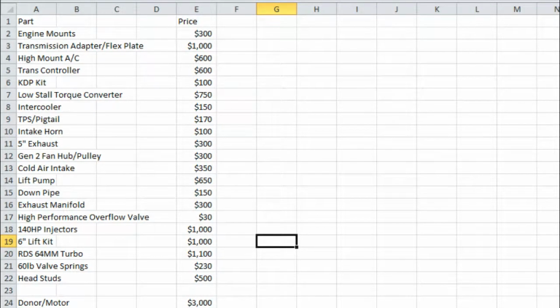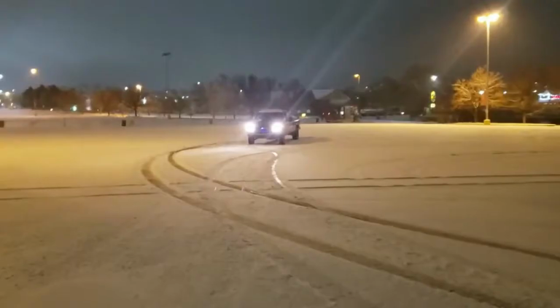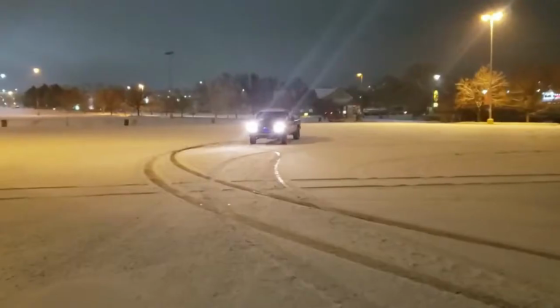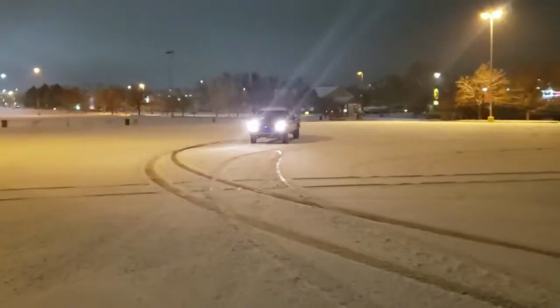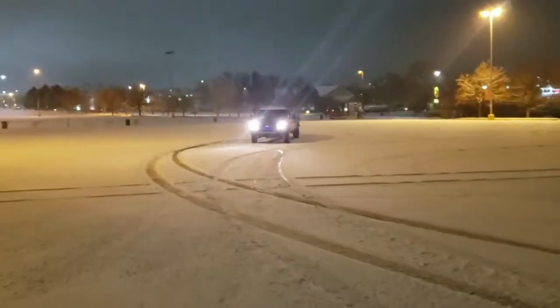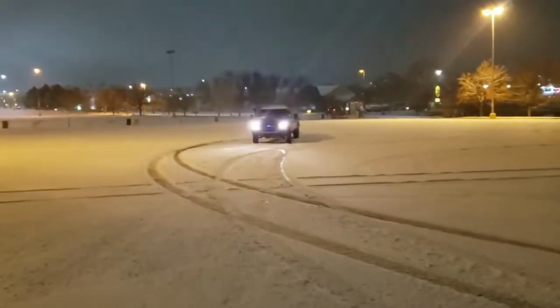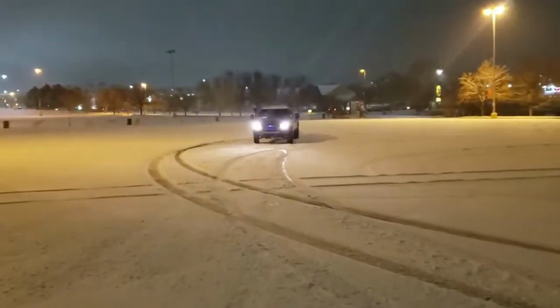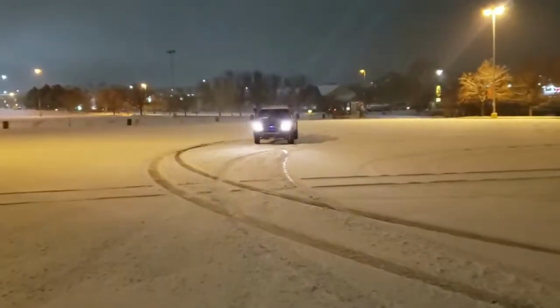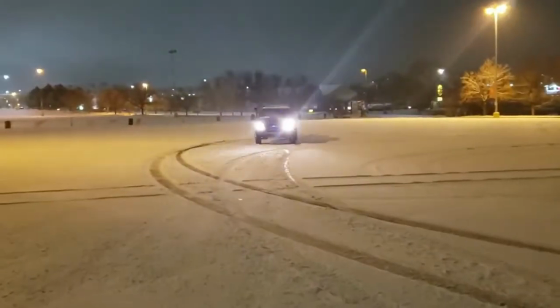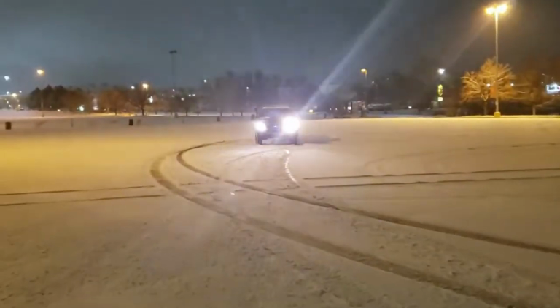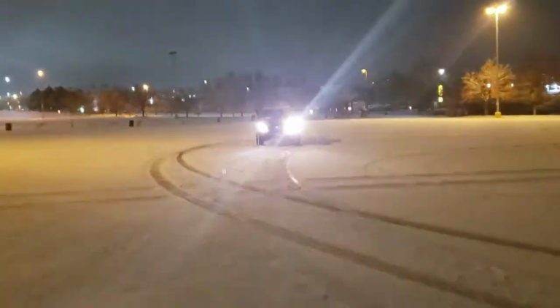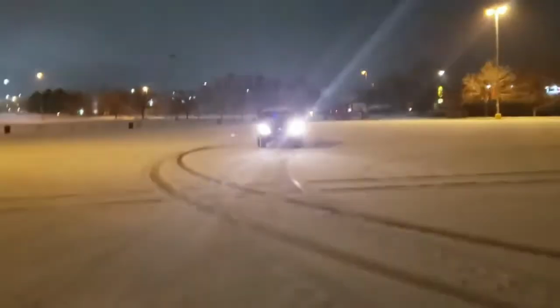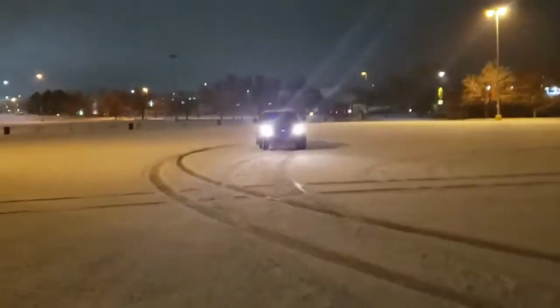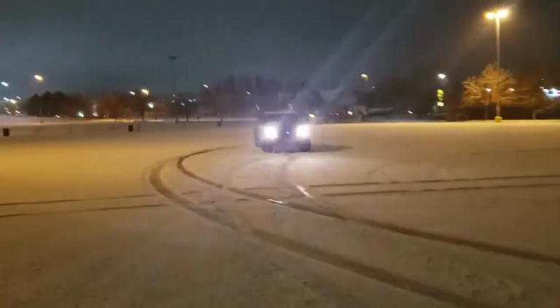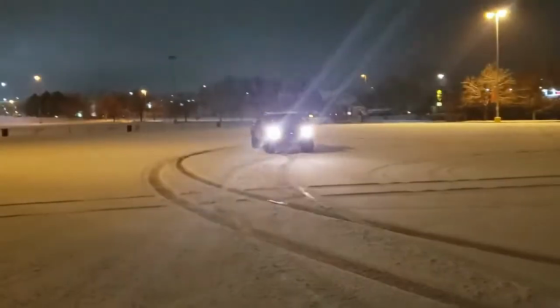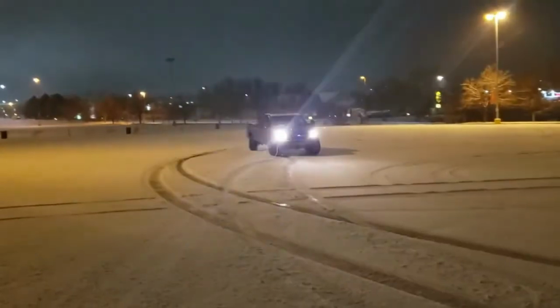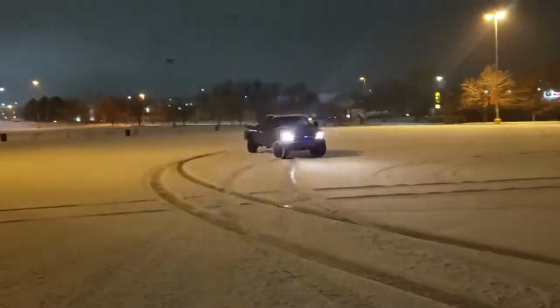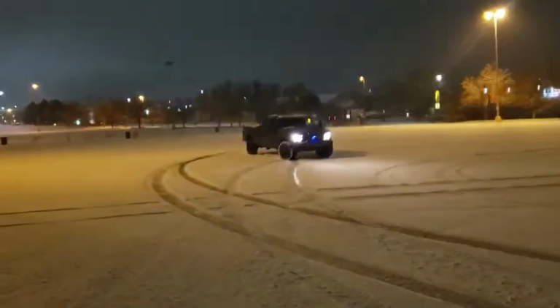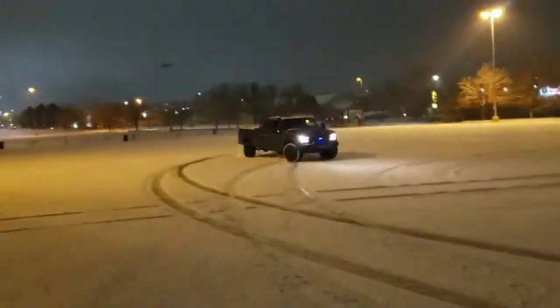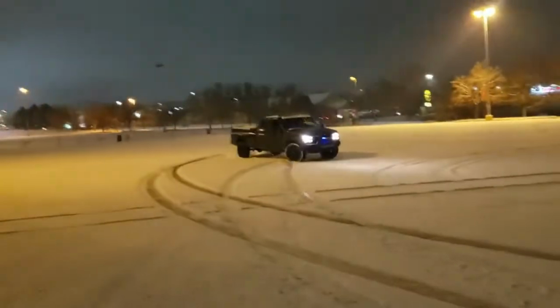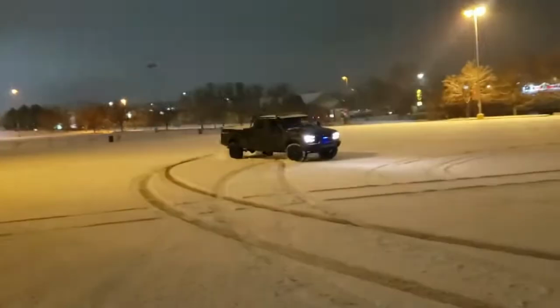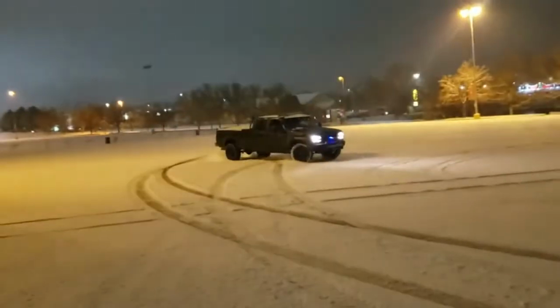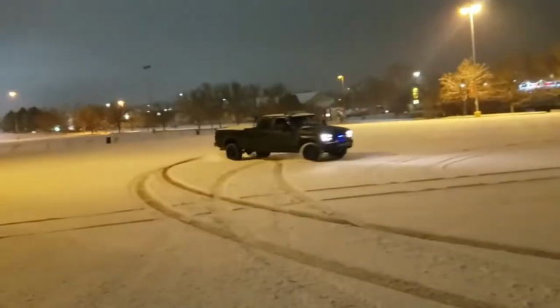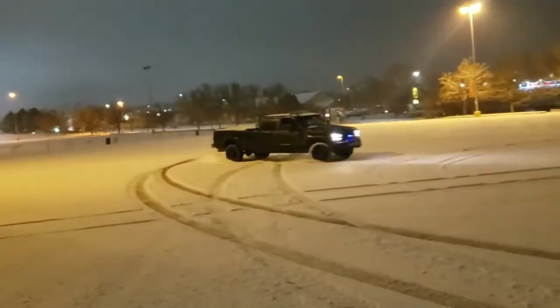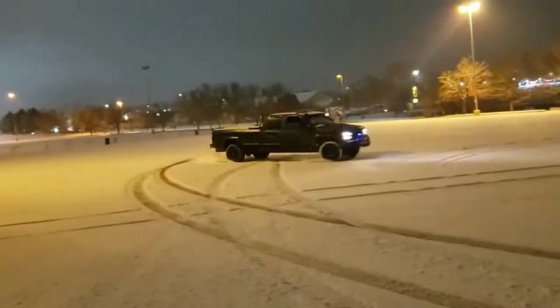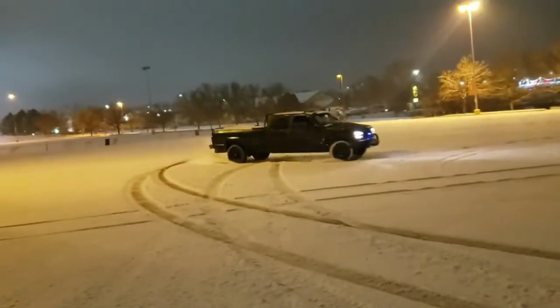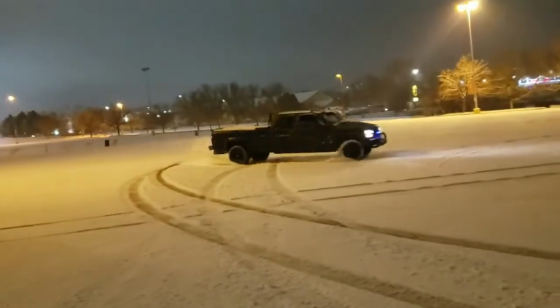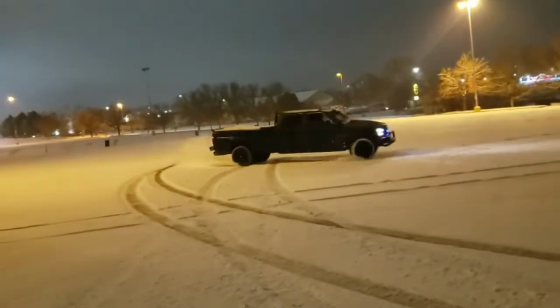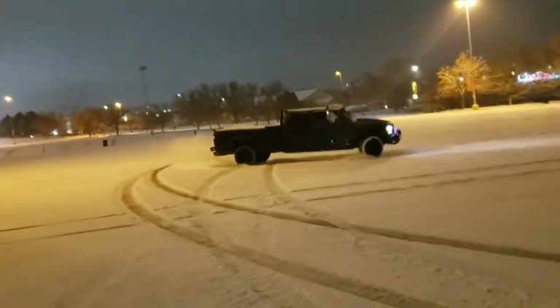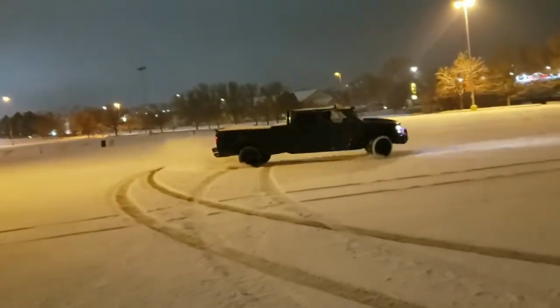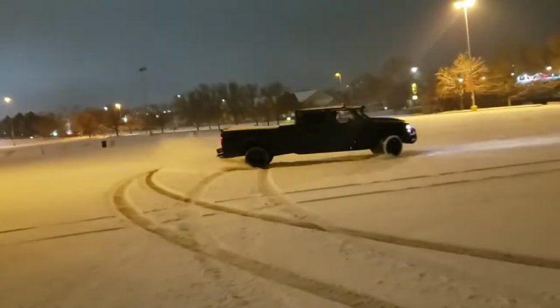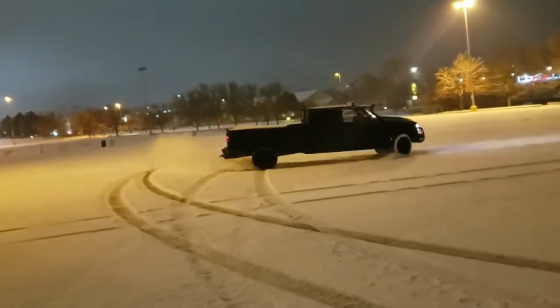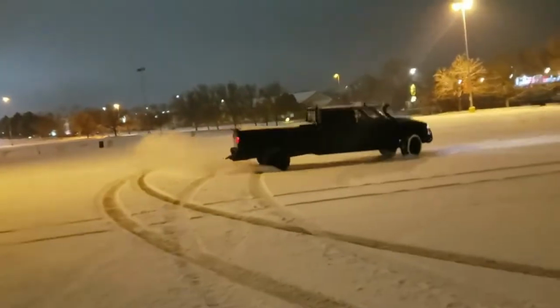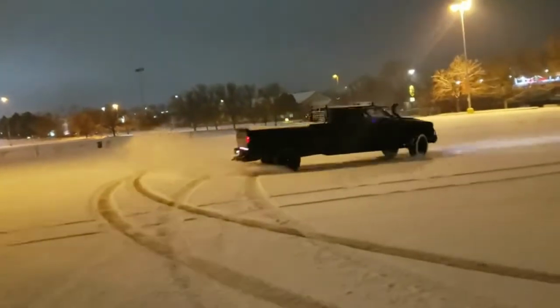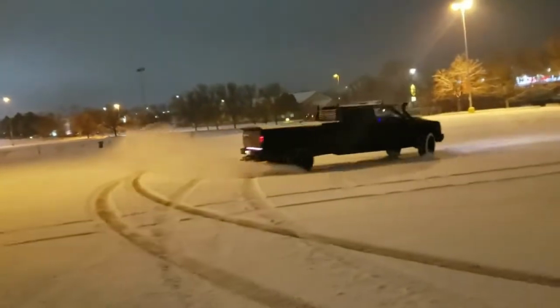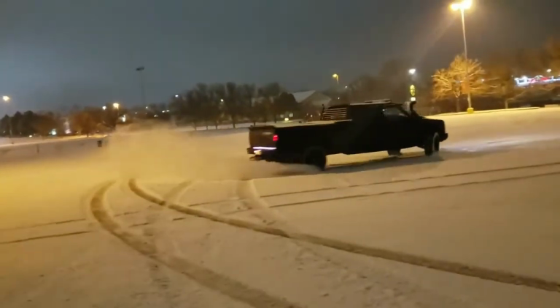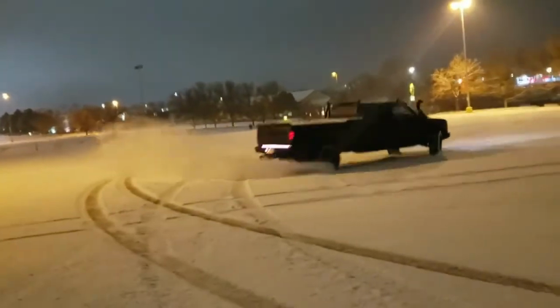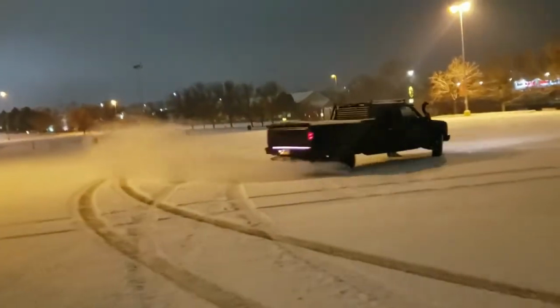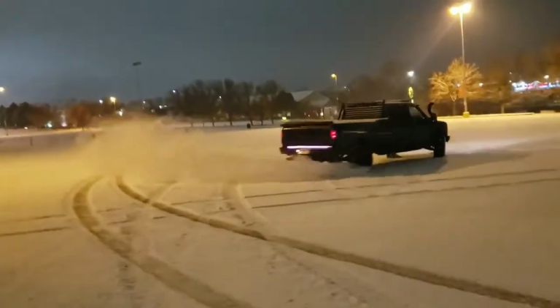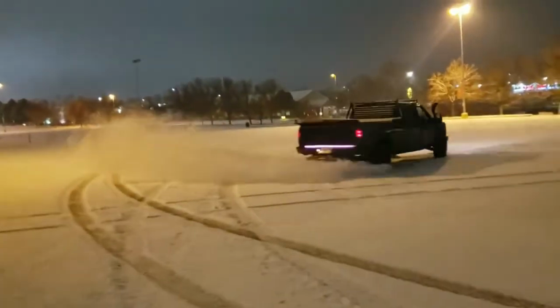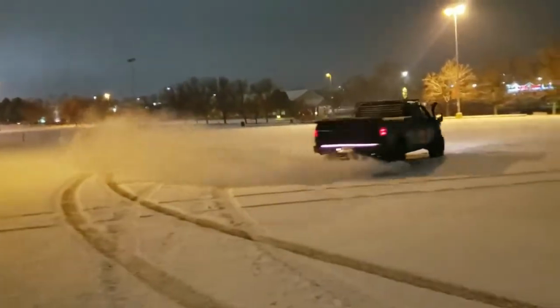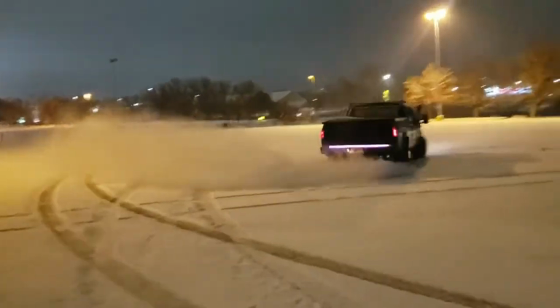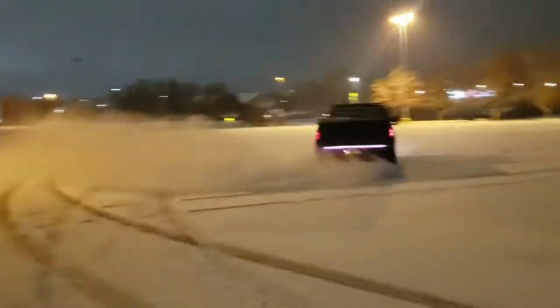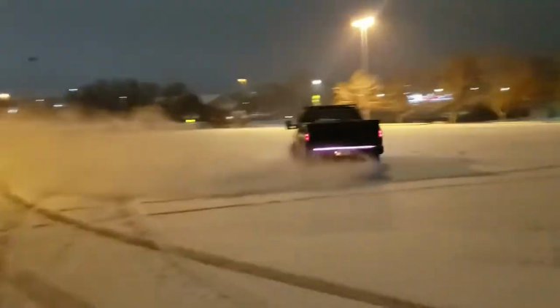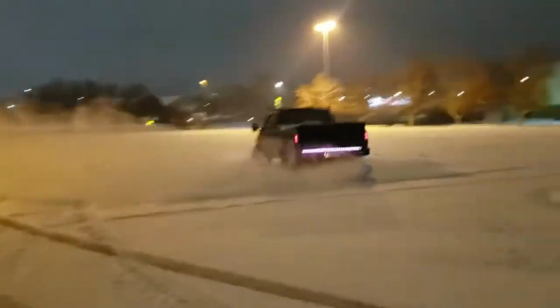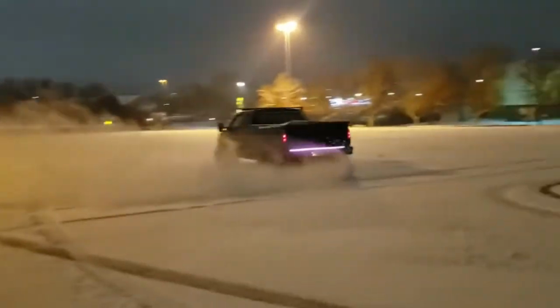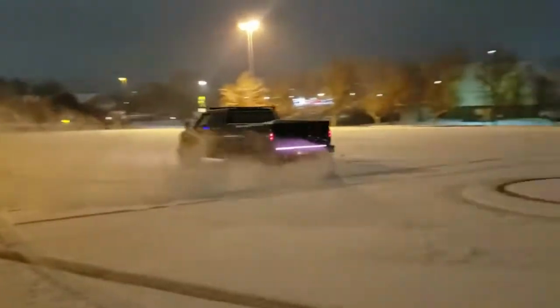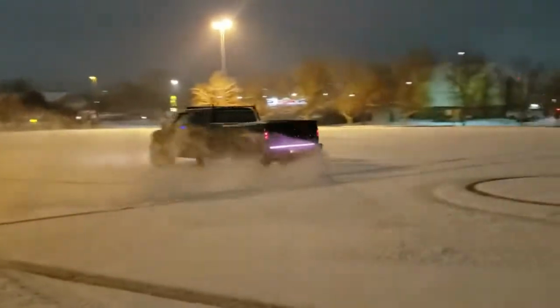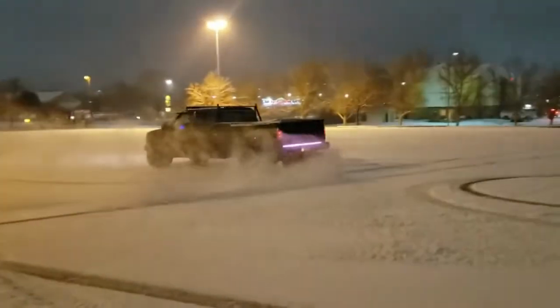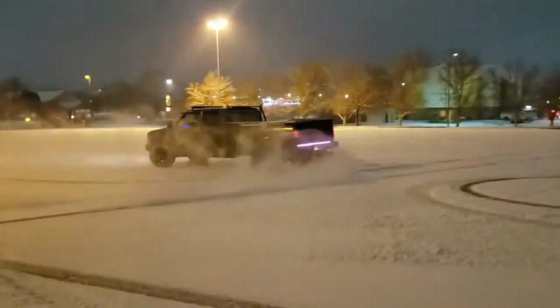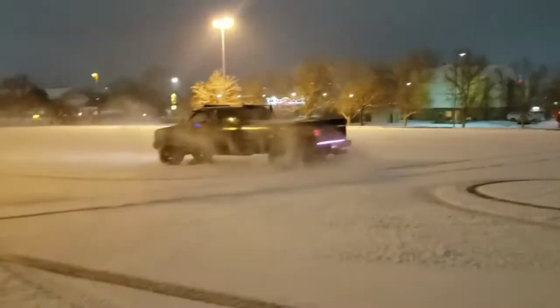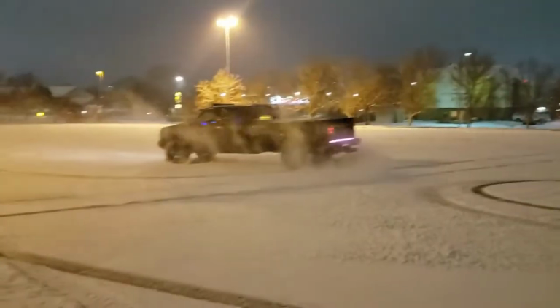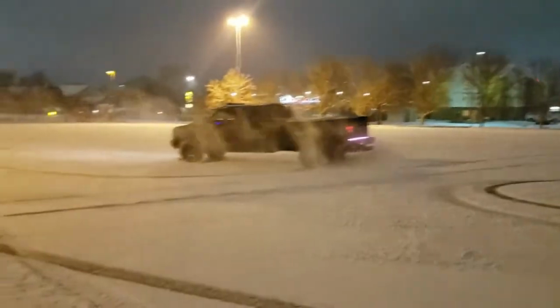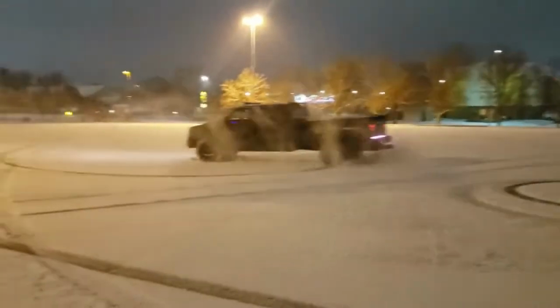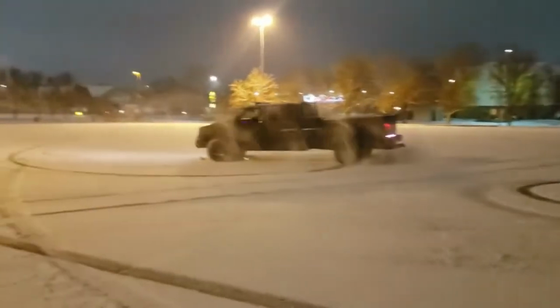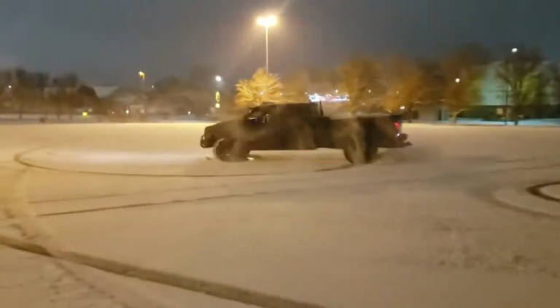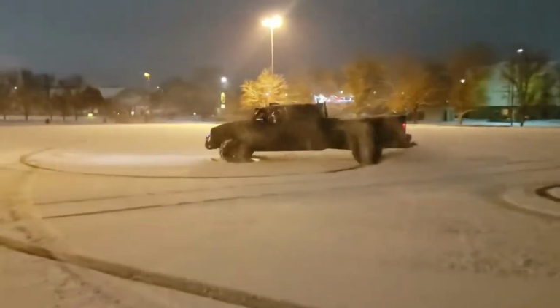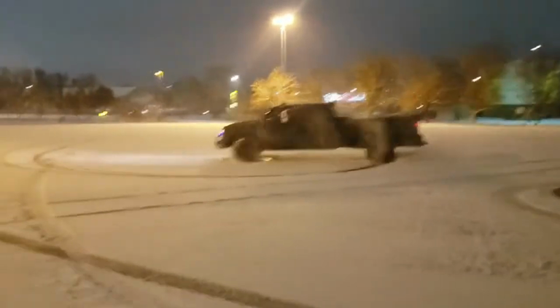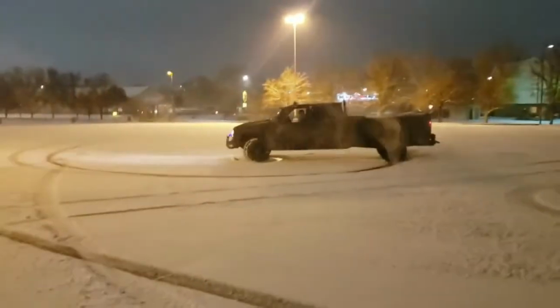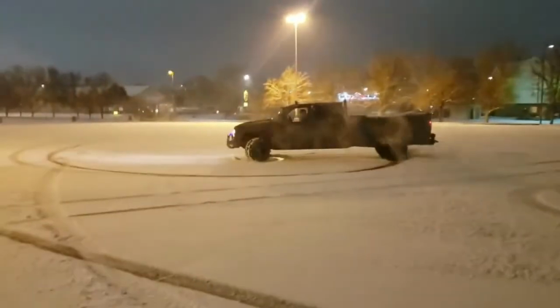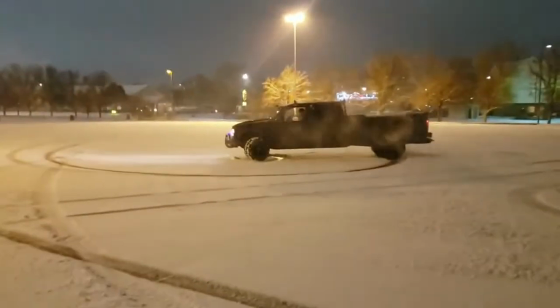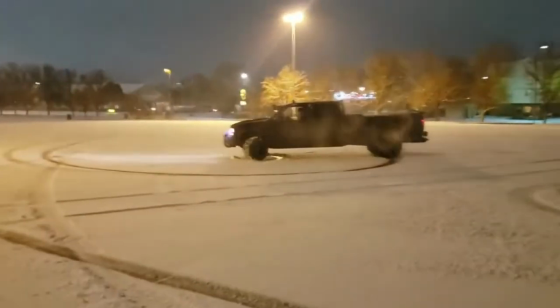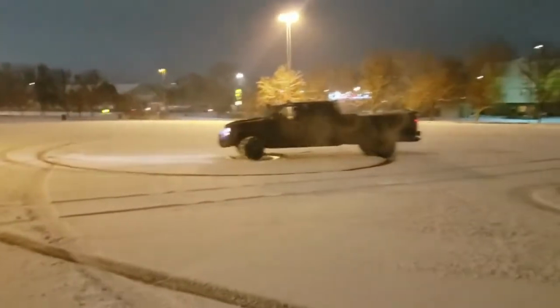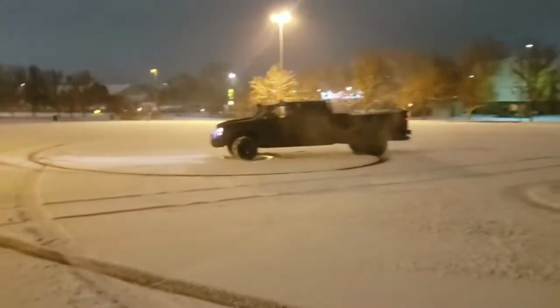Howdy guys and welcome back to another video. Today I'm going to be talking about the parts list for my 1-ton OBS Chevy 12-valve Cummins swap.